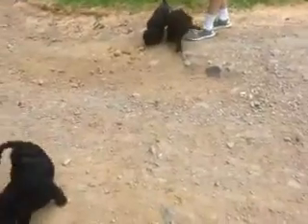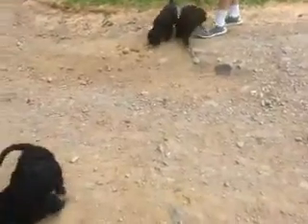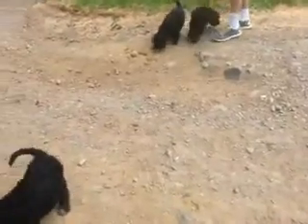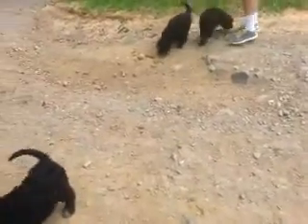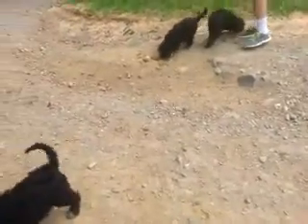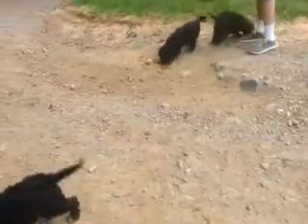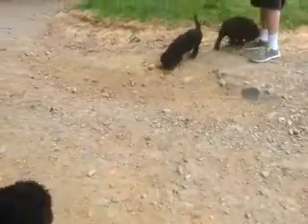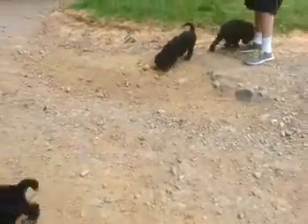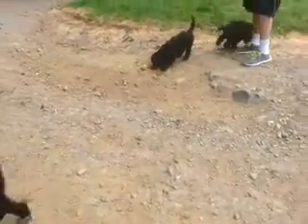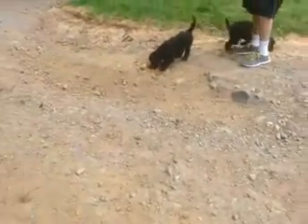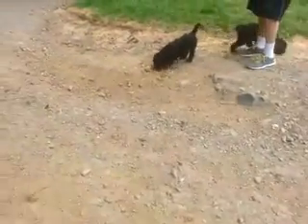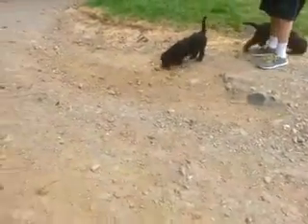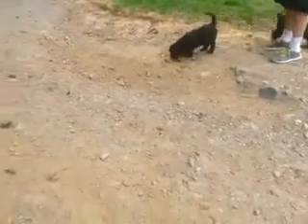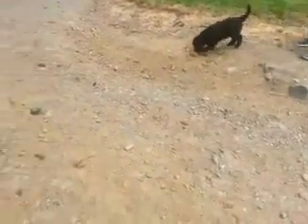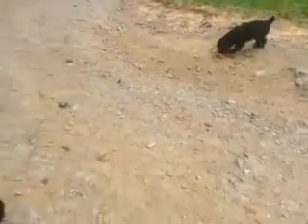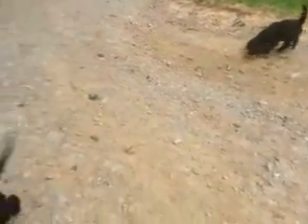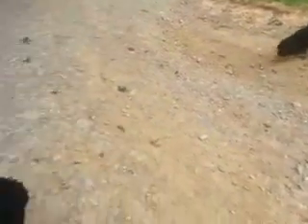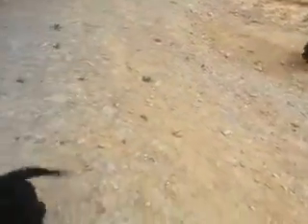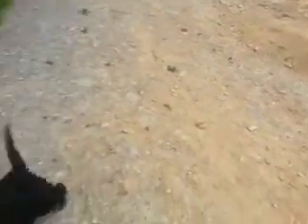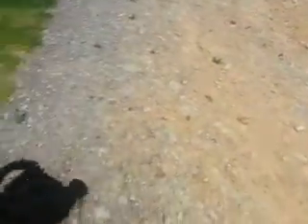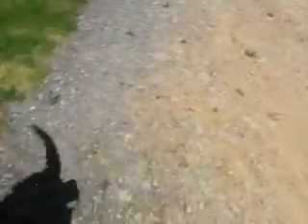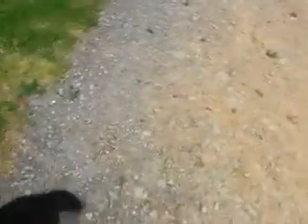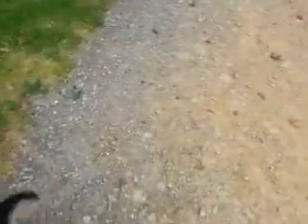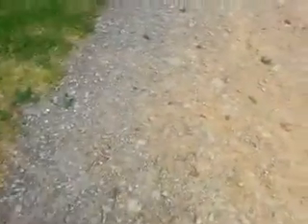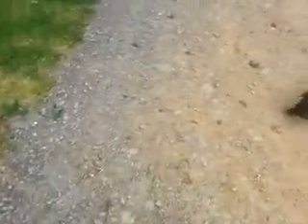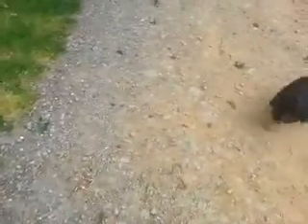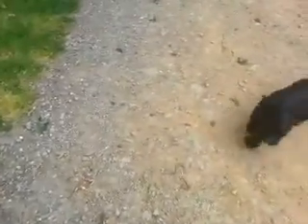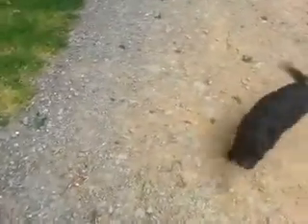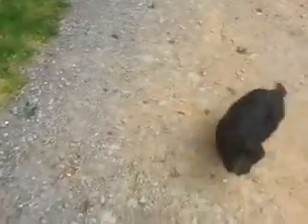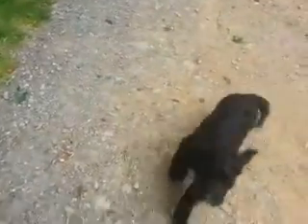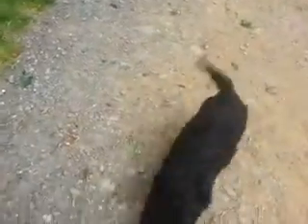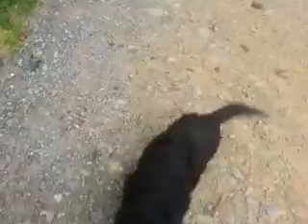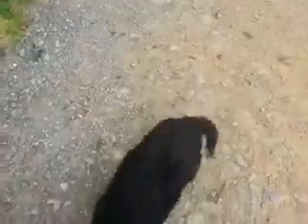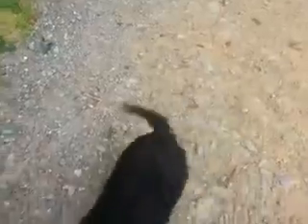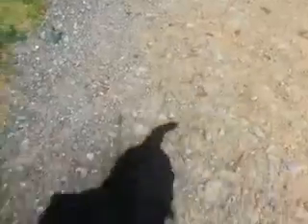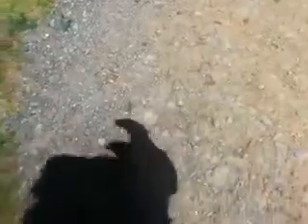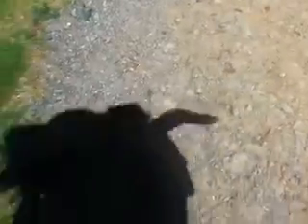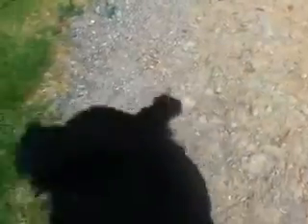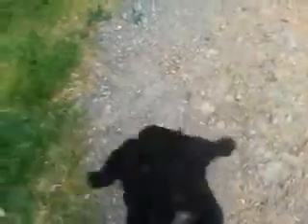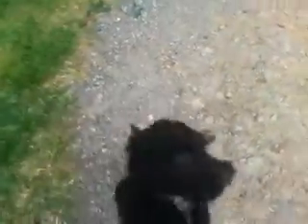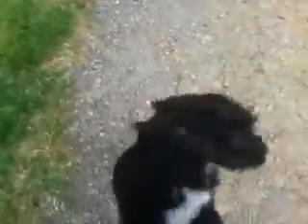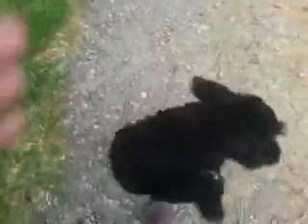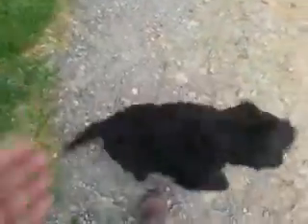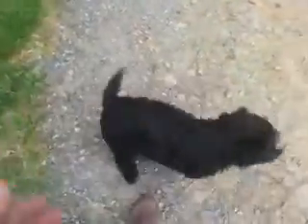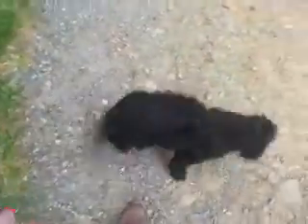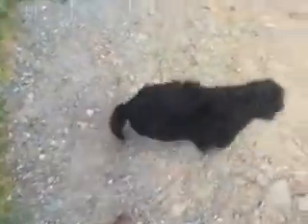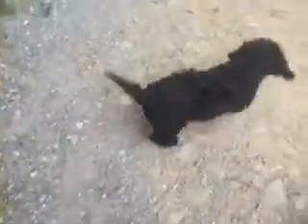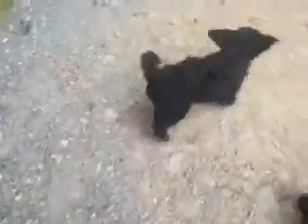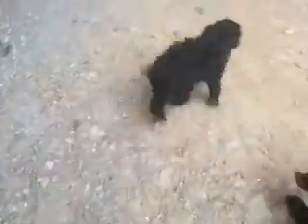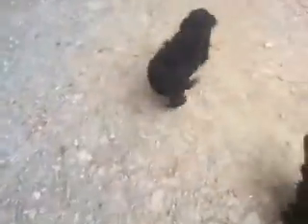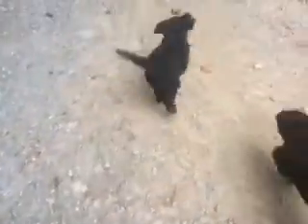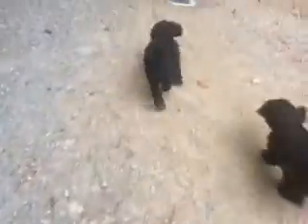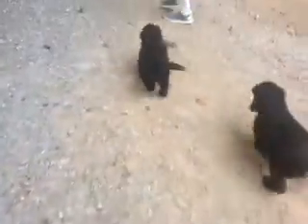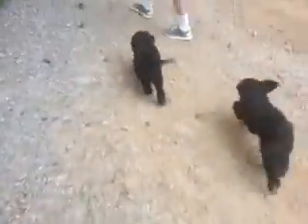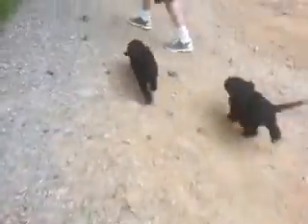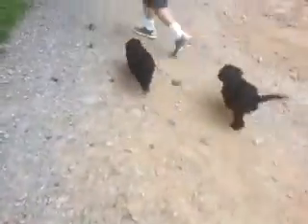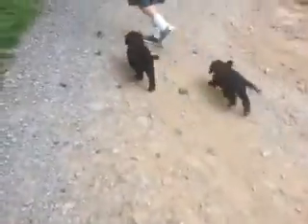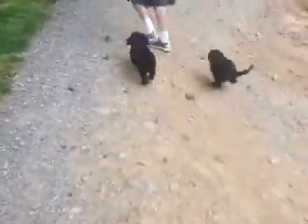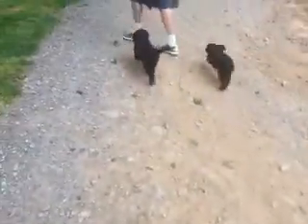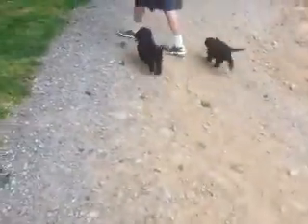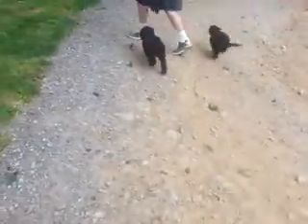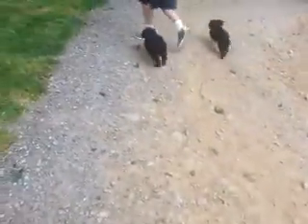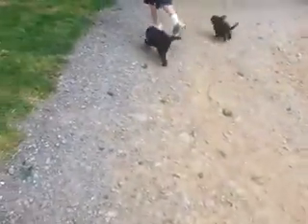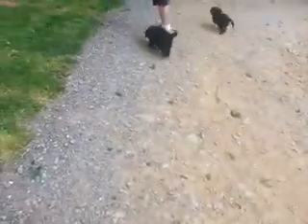Here they are. Hi, guys. I just wanted to get some video of them out playing around, having some fun.